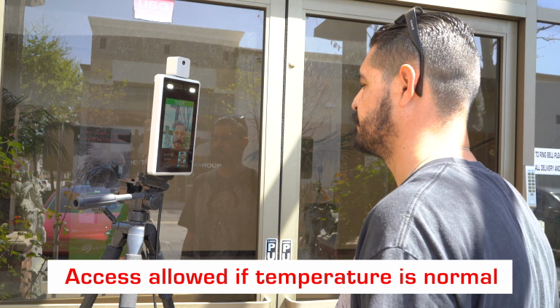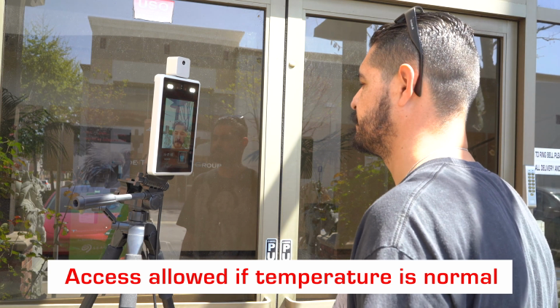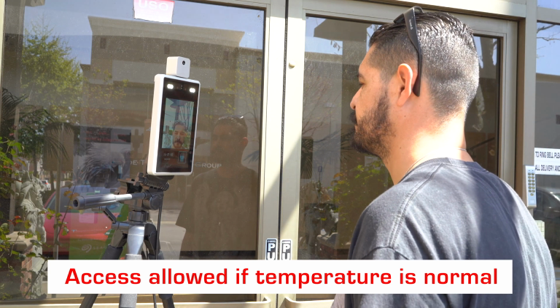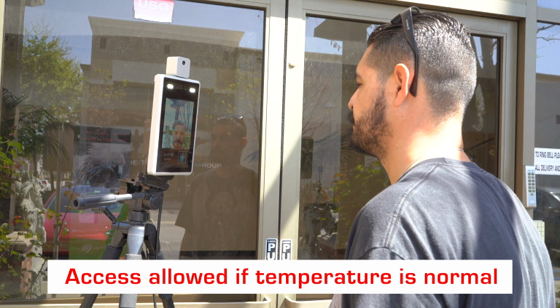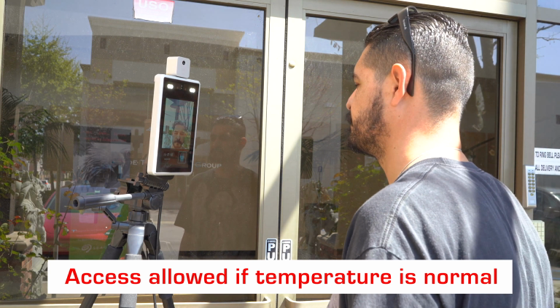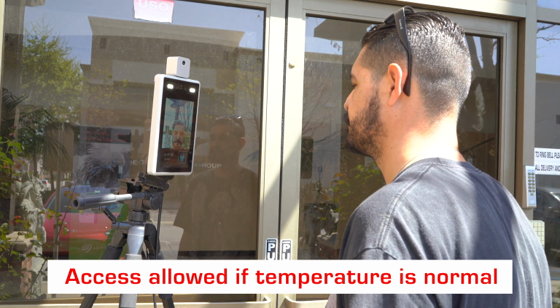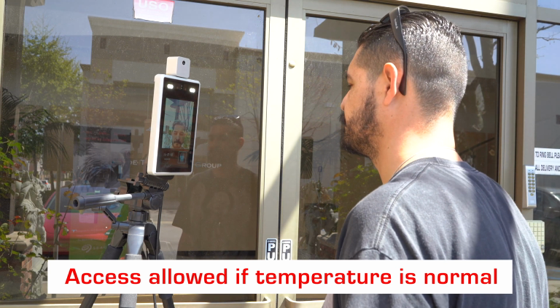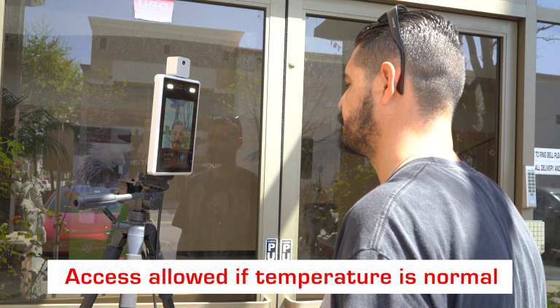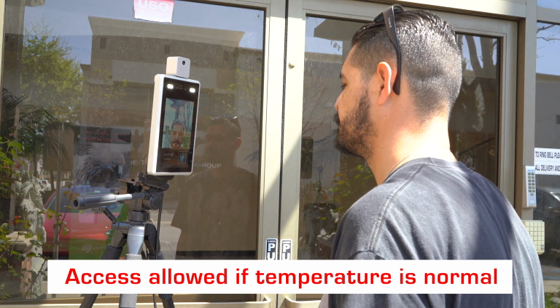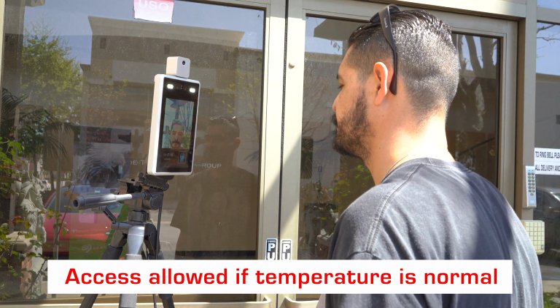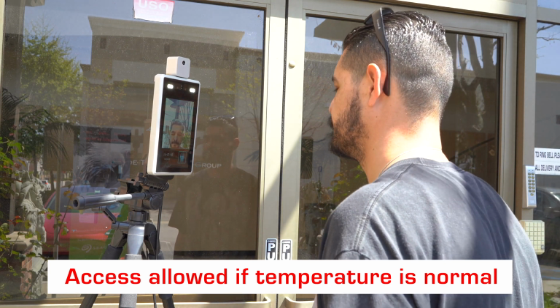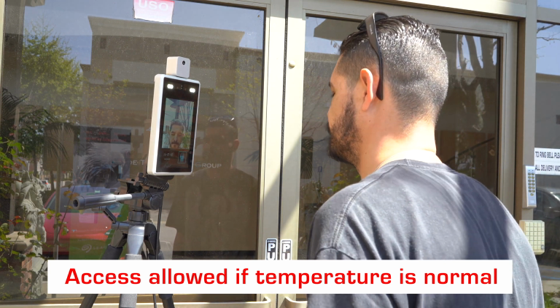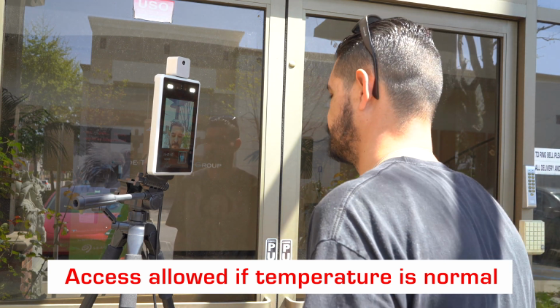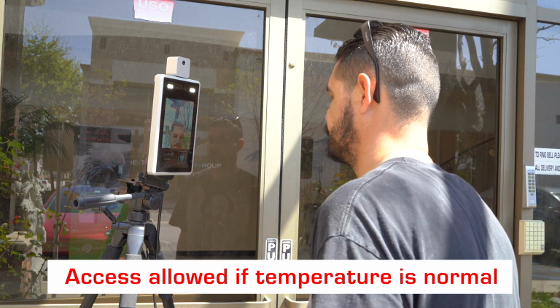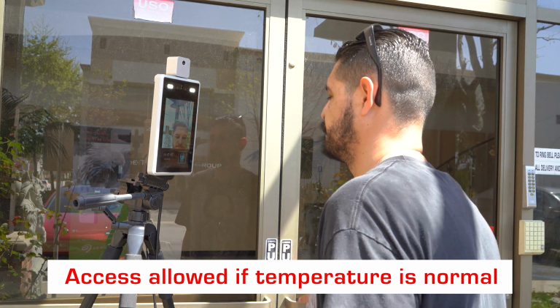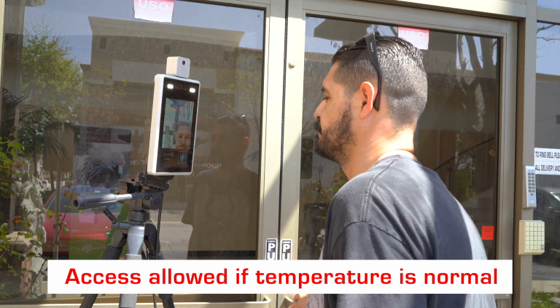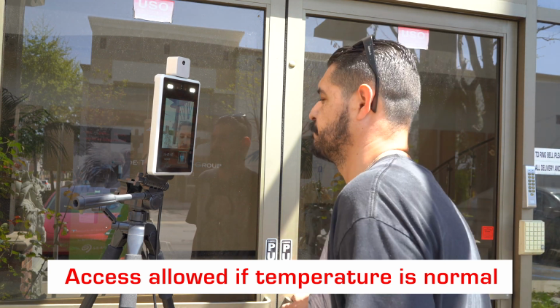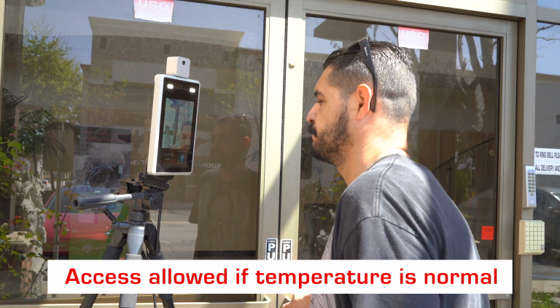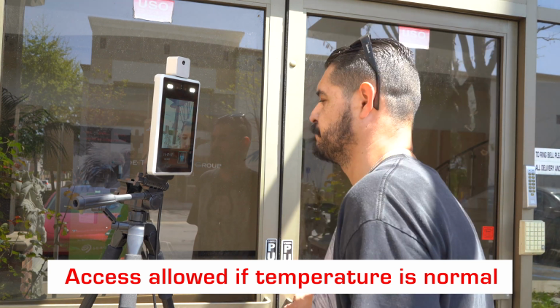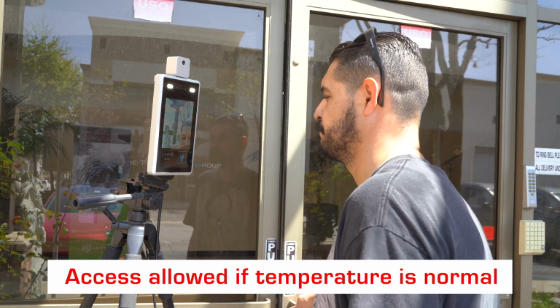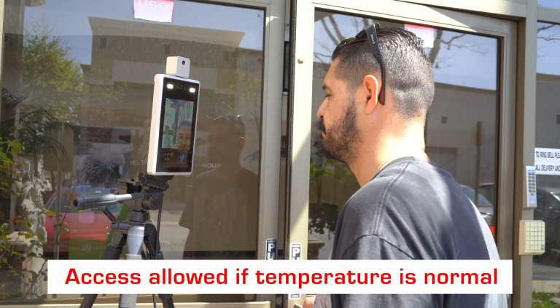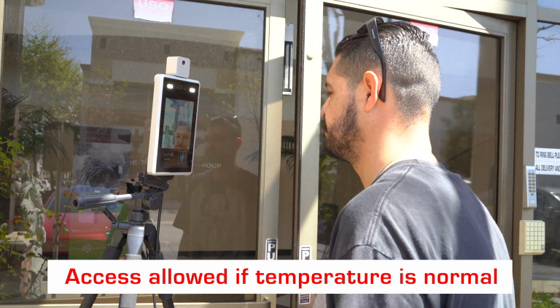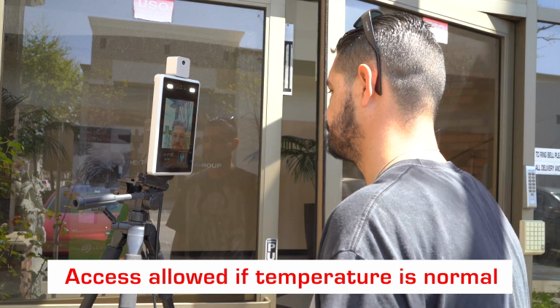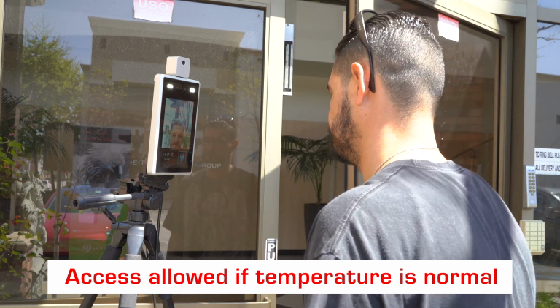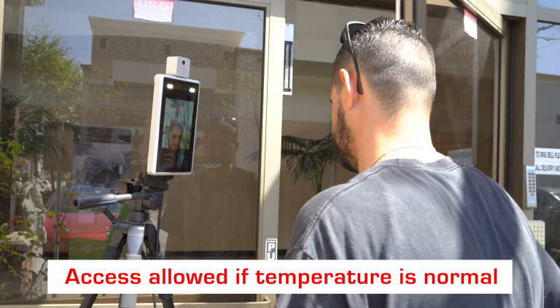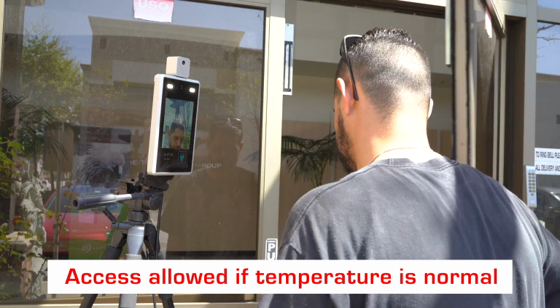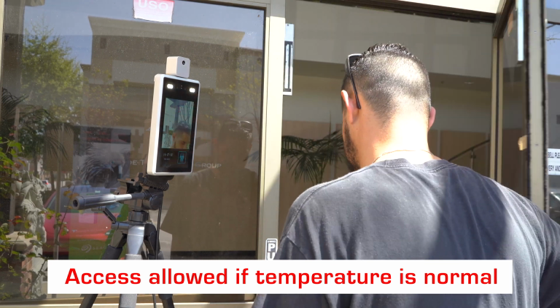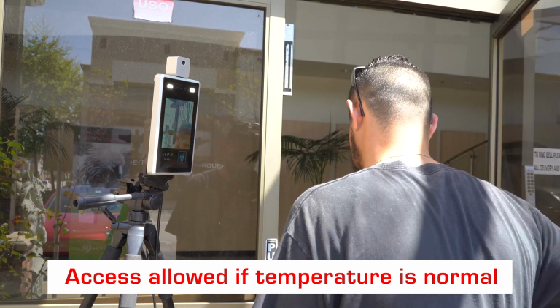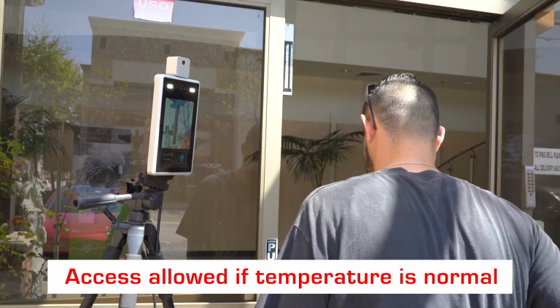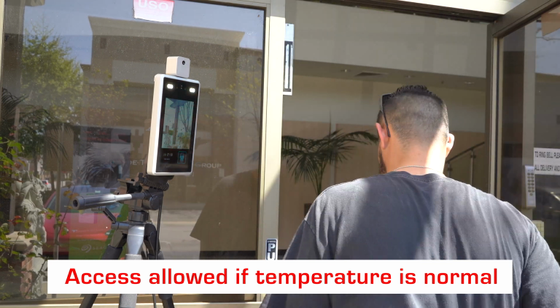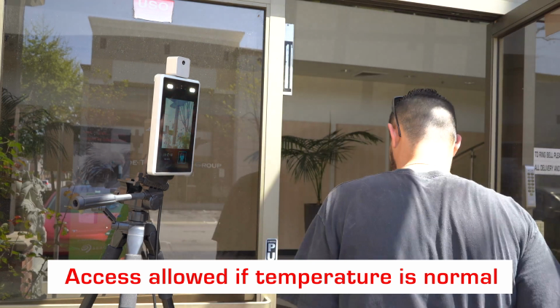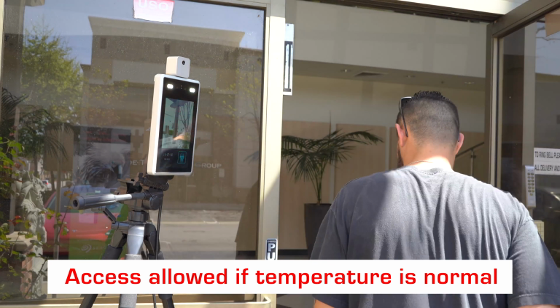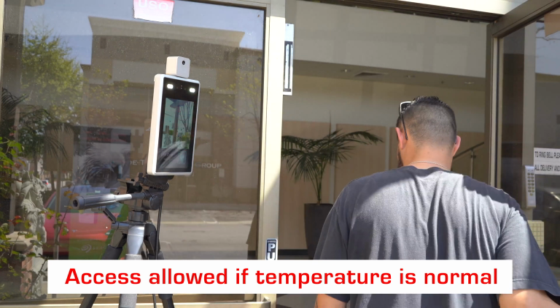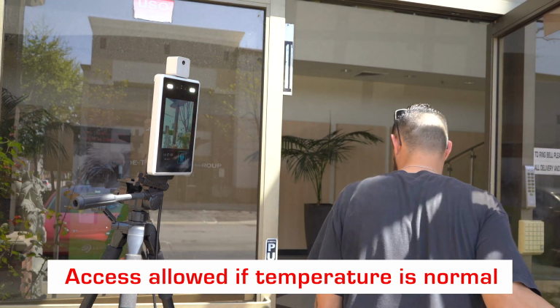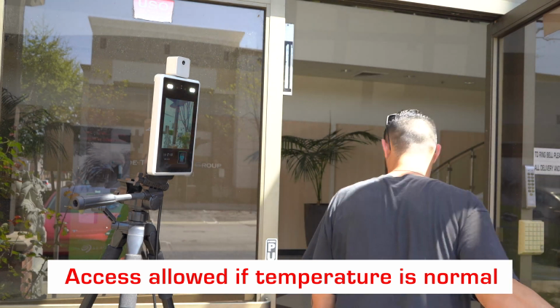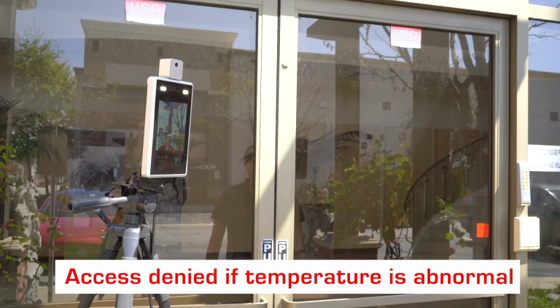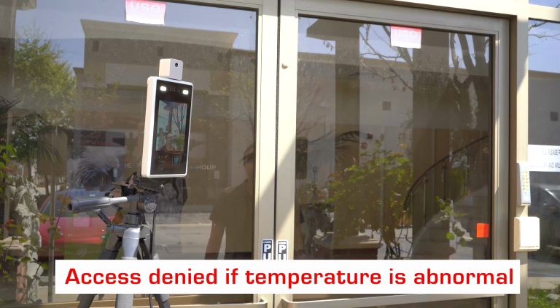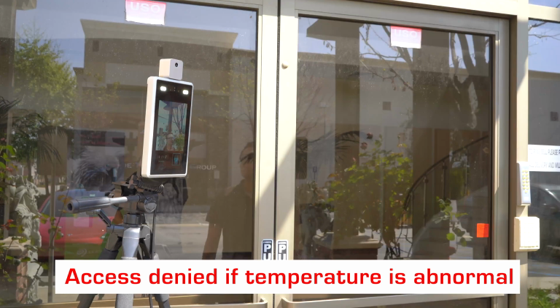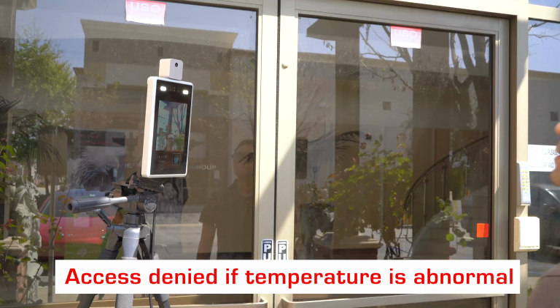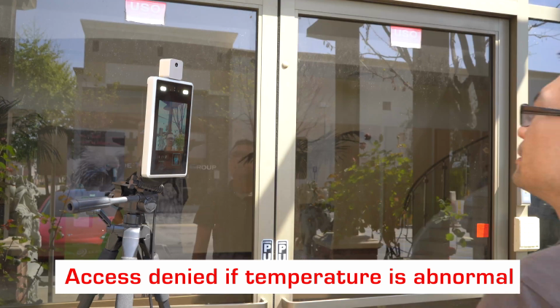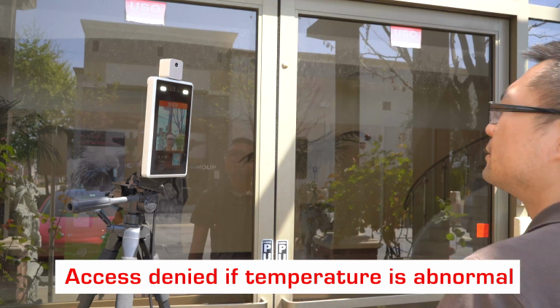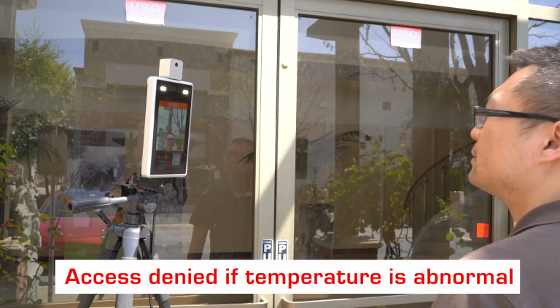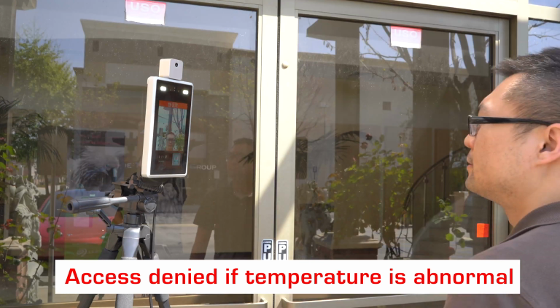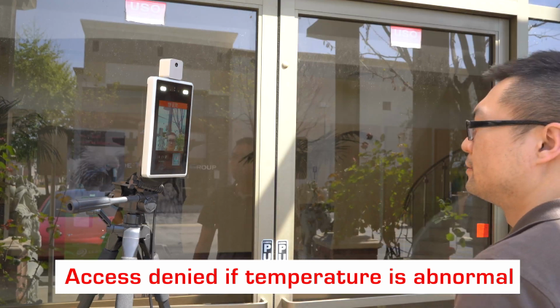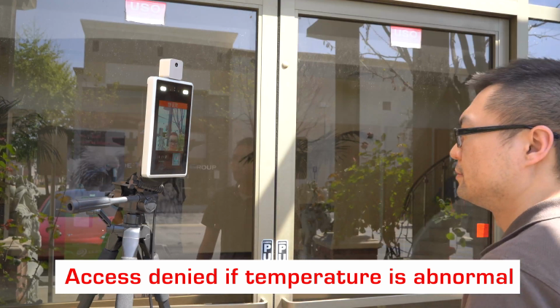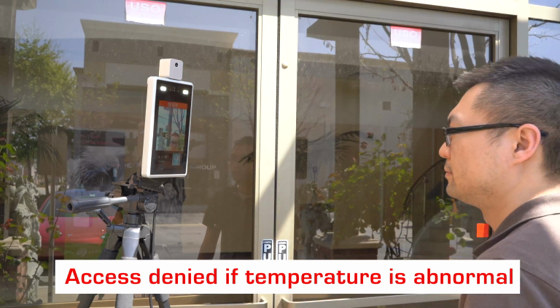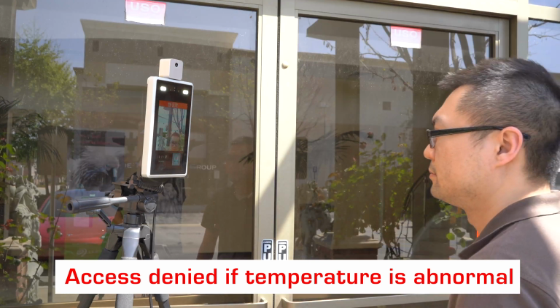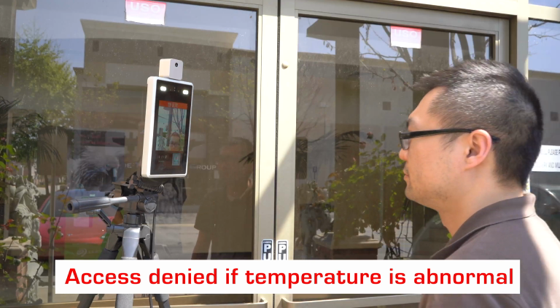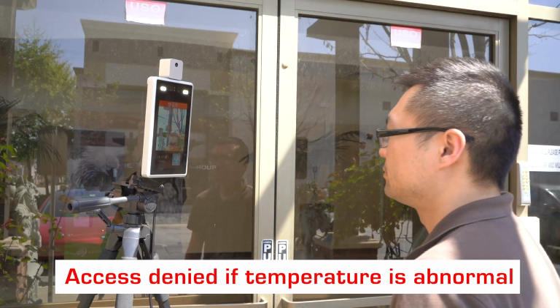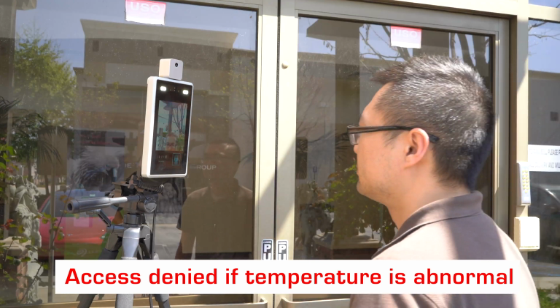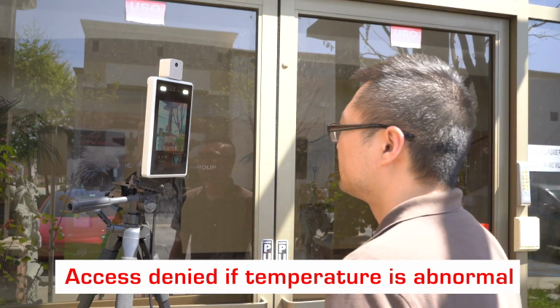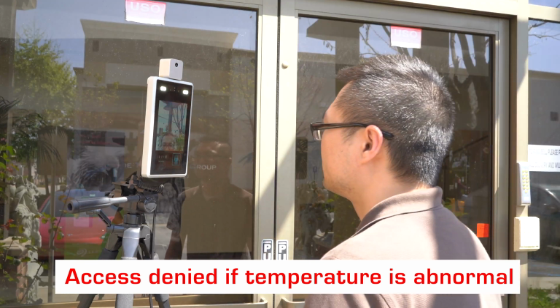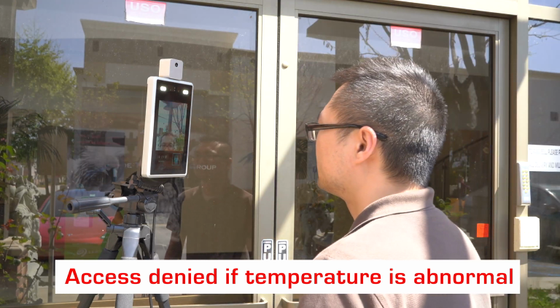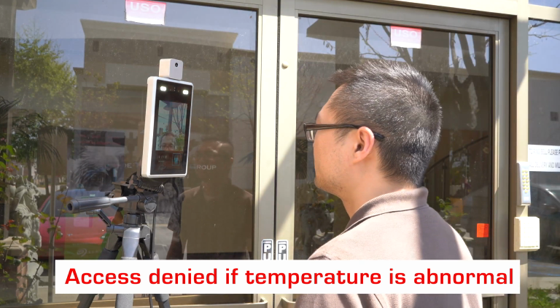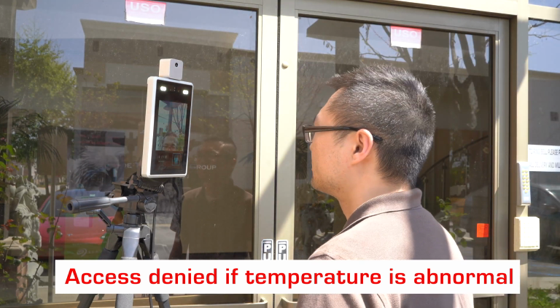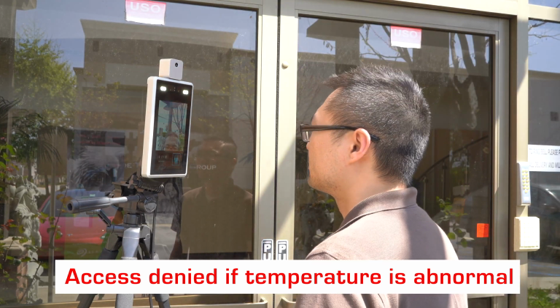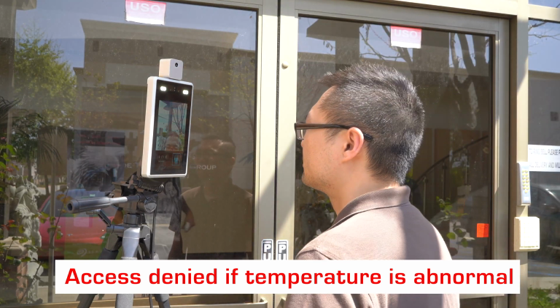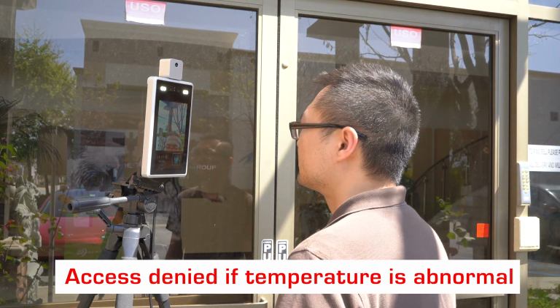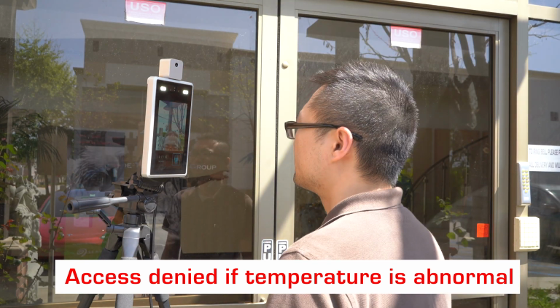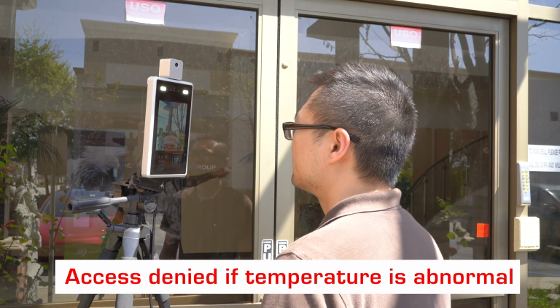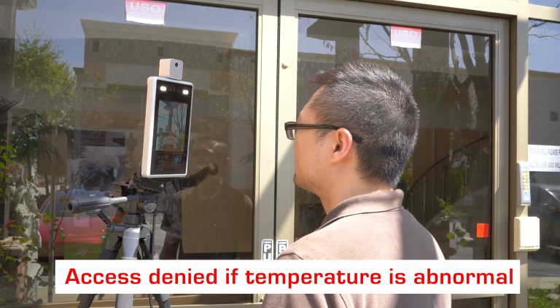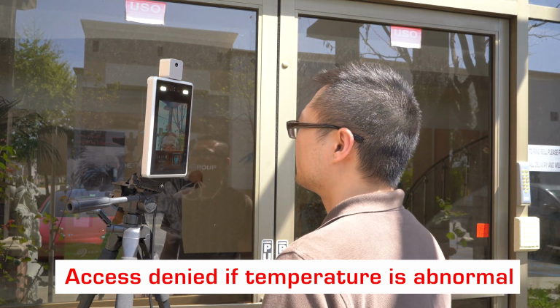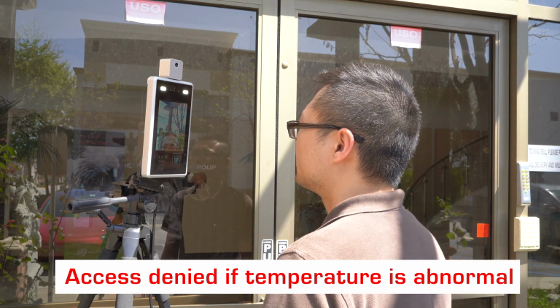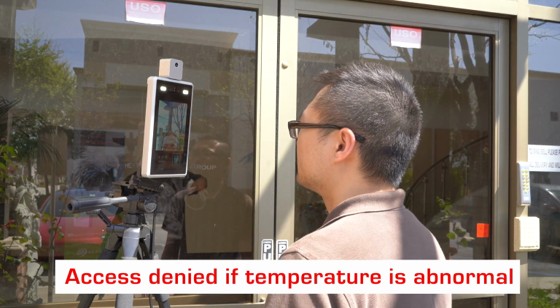Temperature is normal. Pass please. Step closer please. Temperature is abnormal.